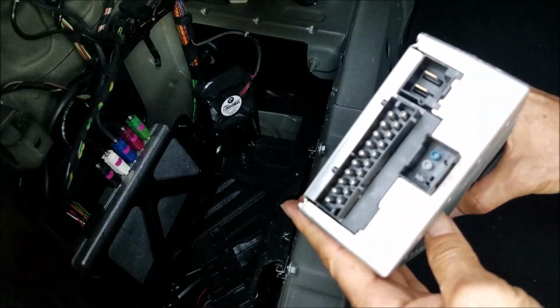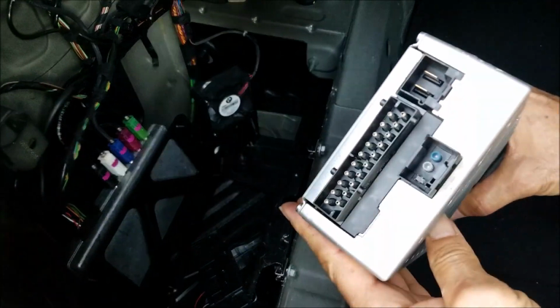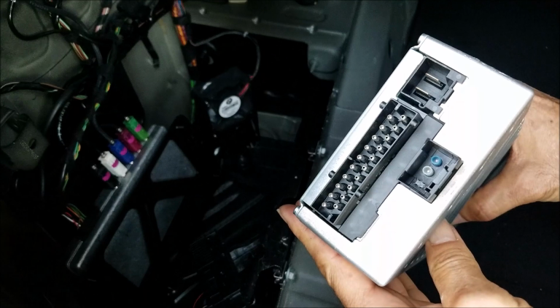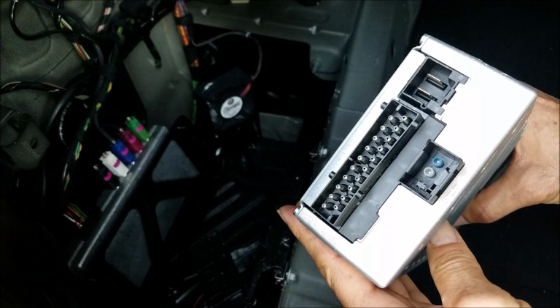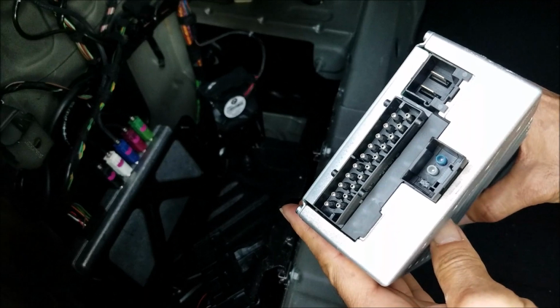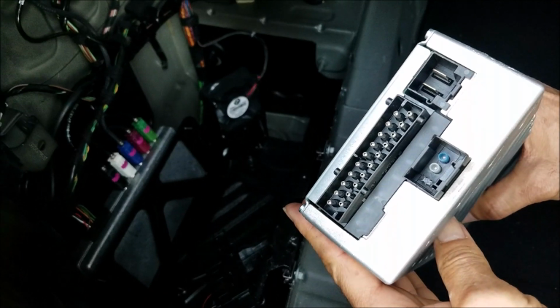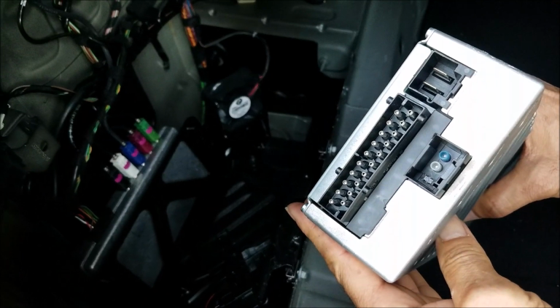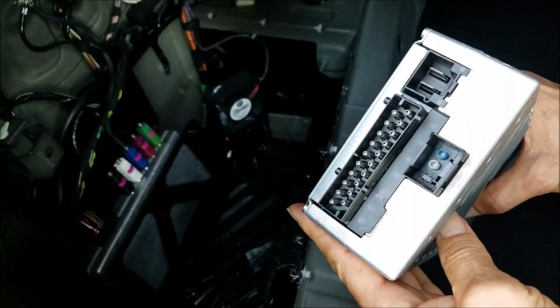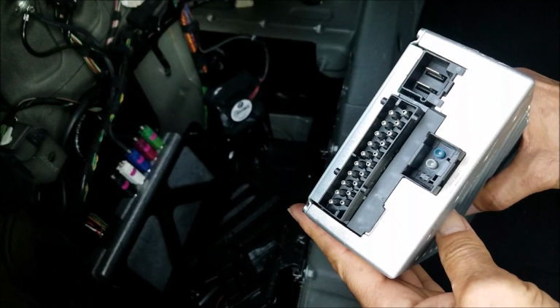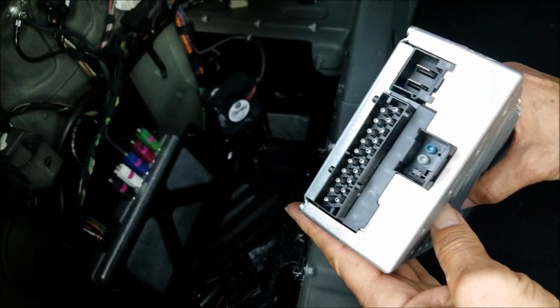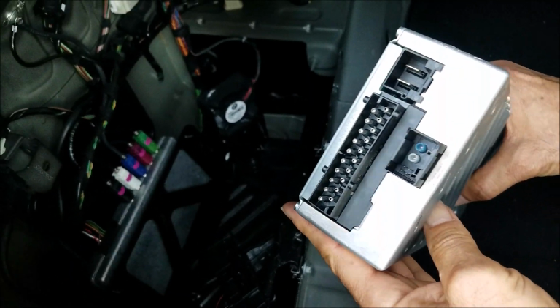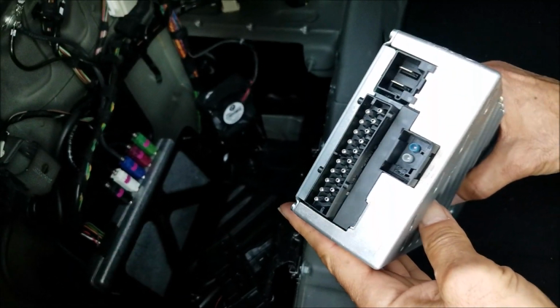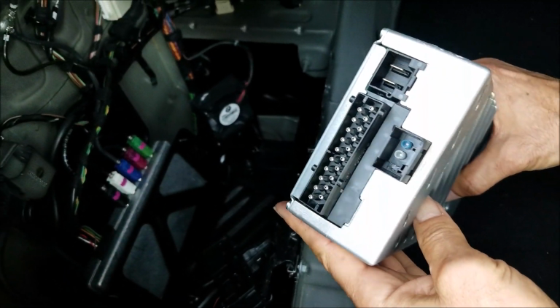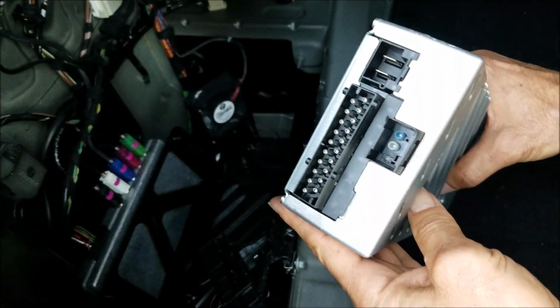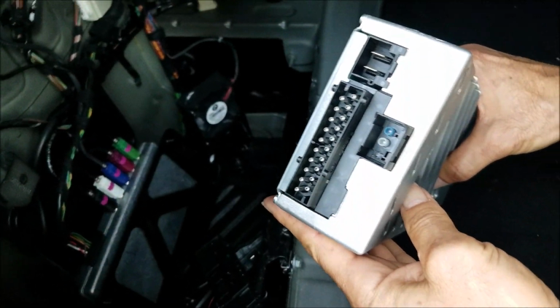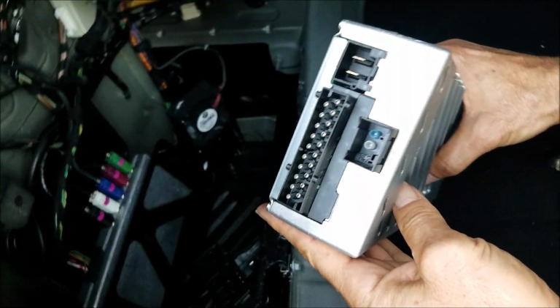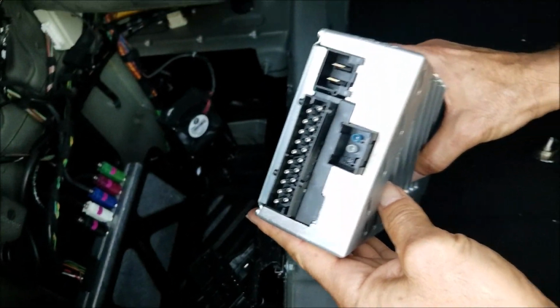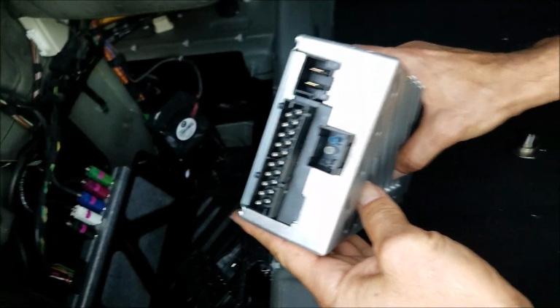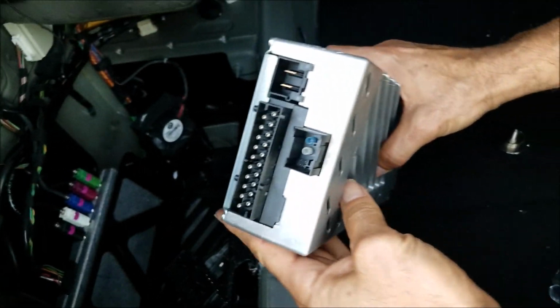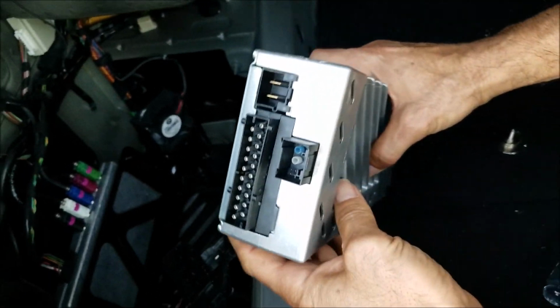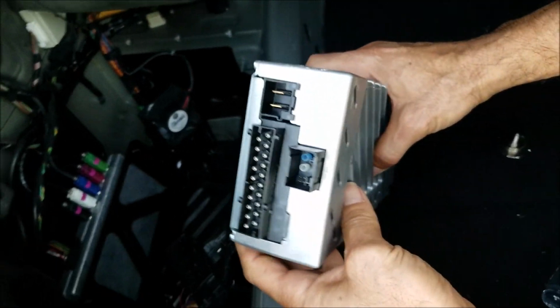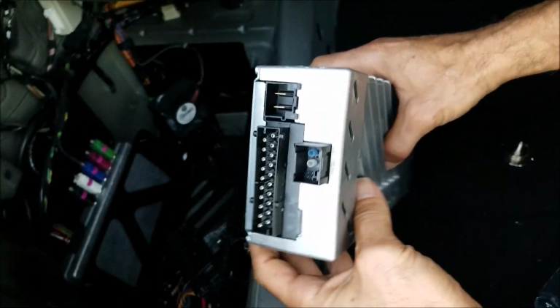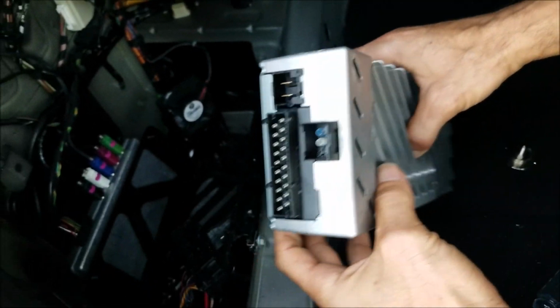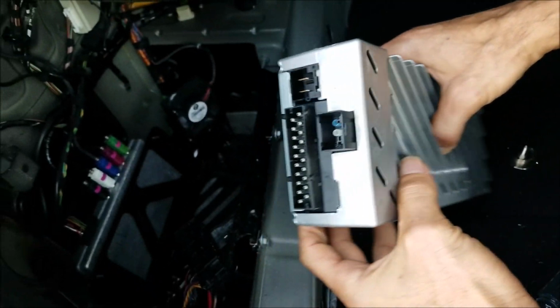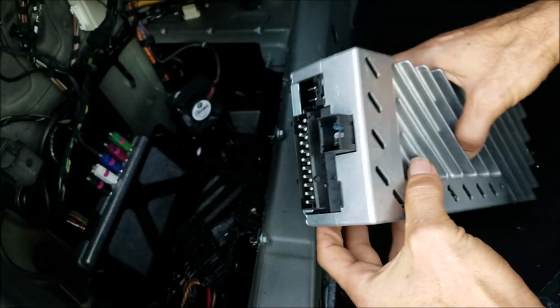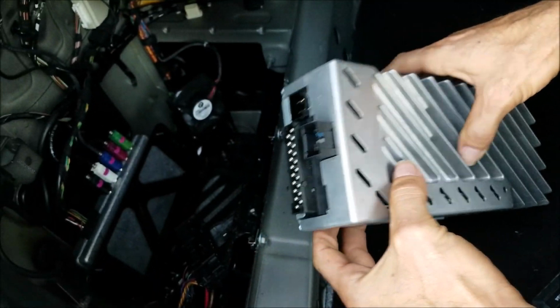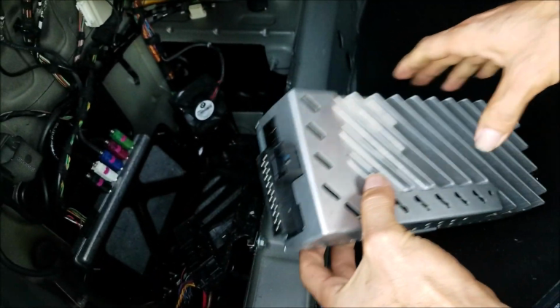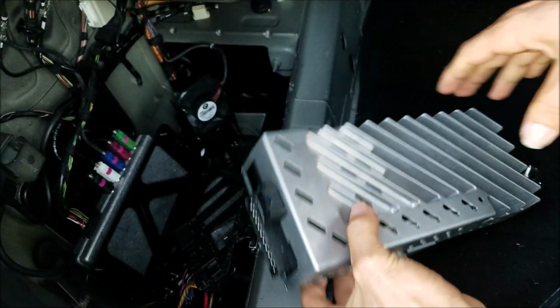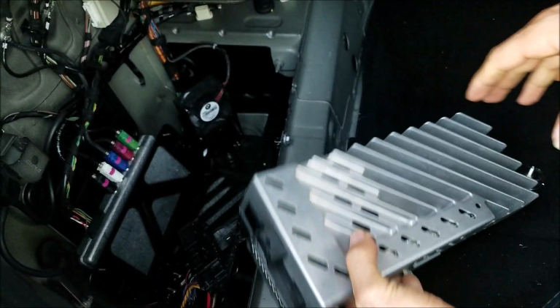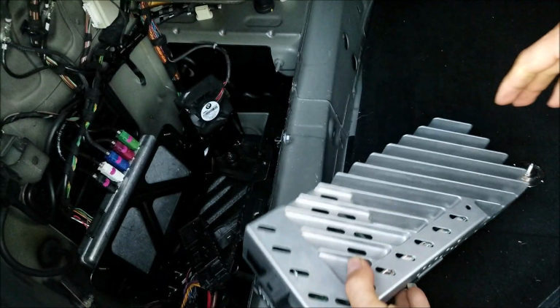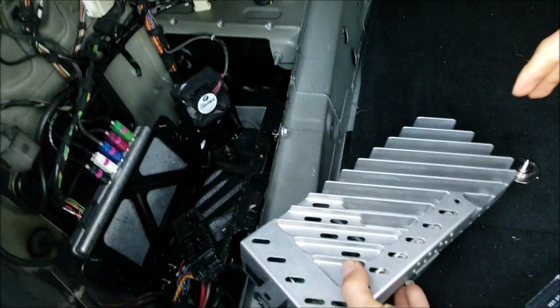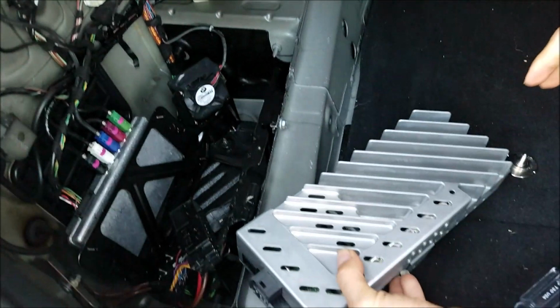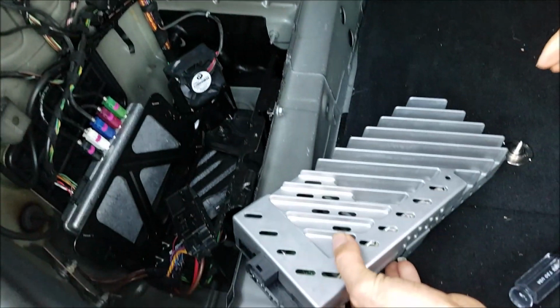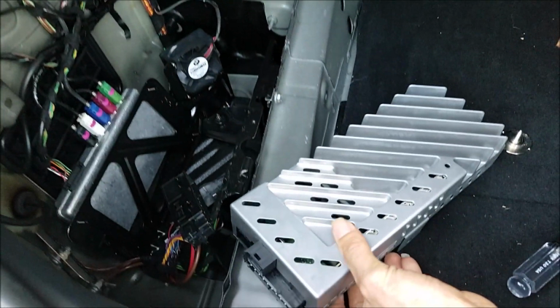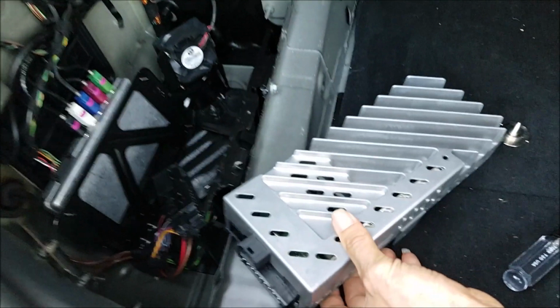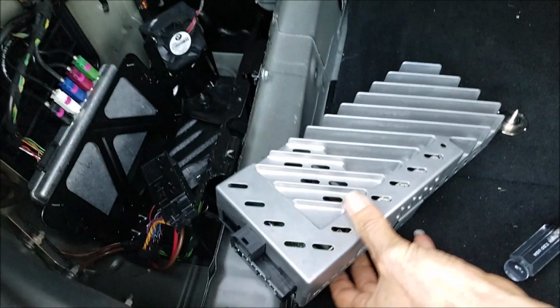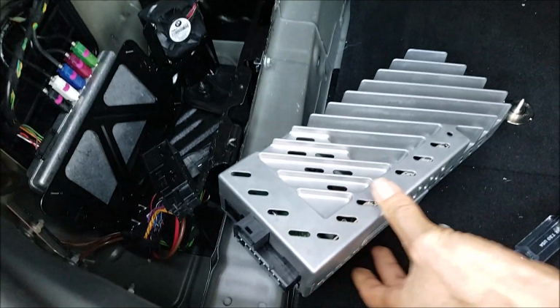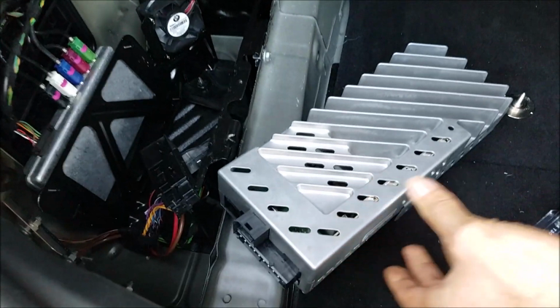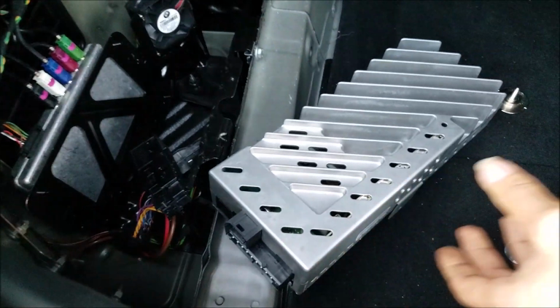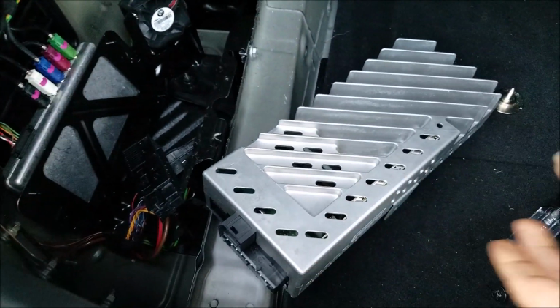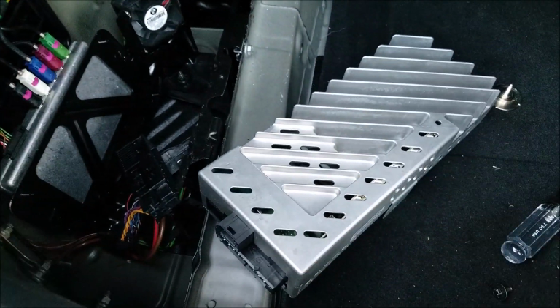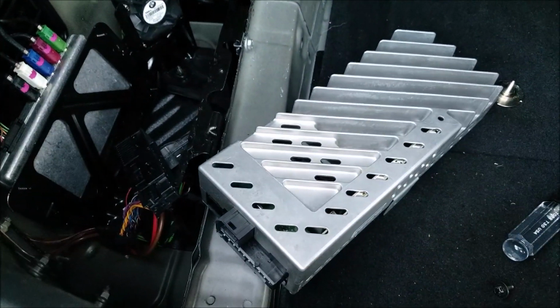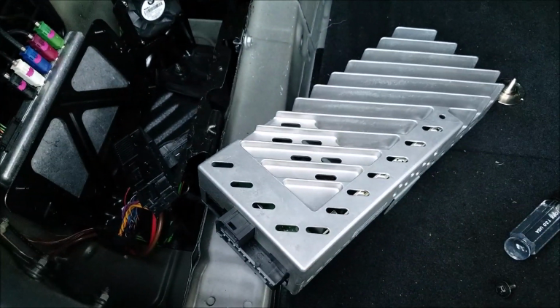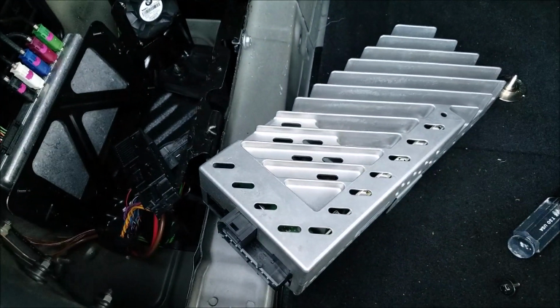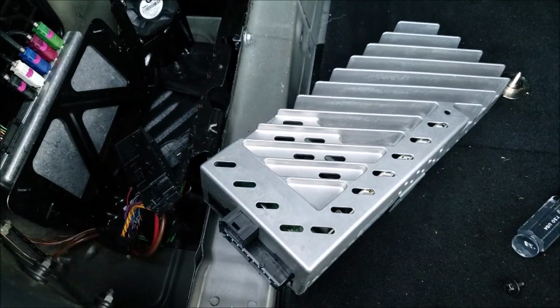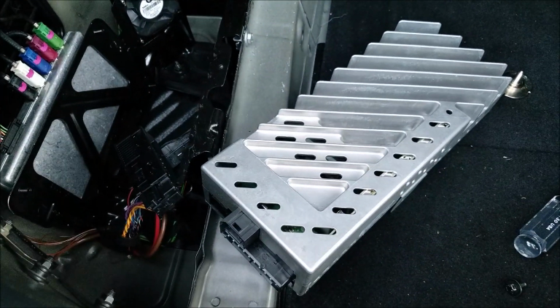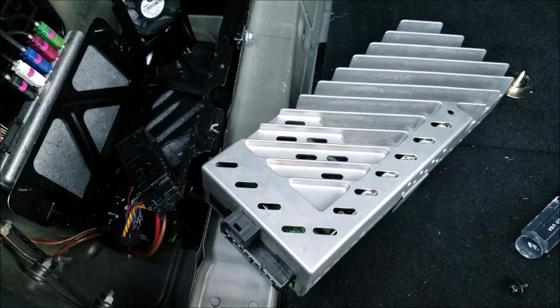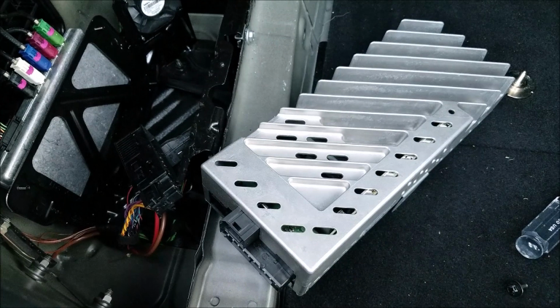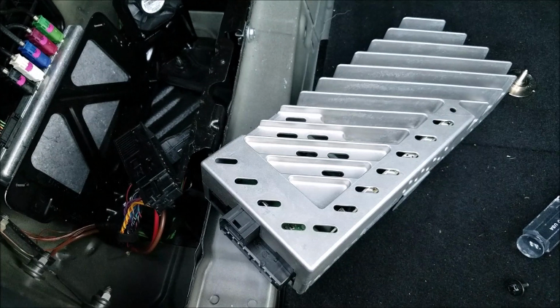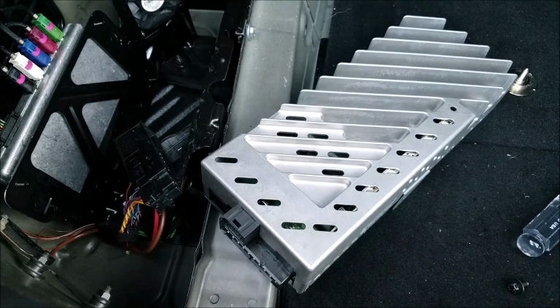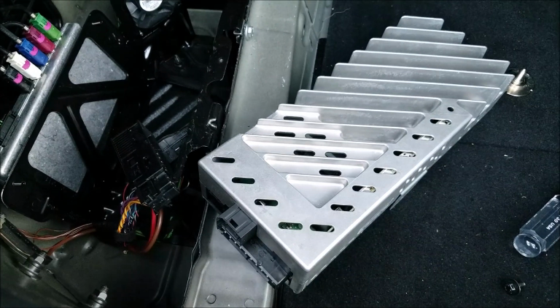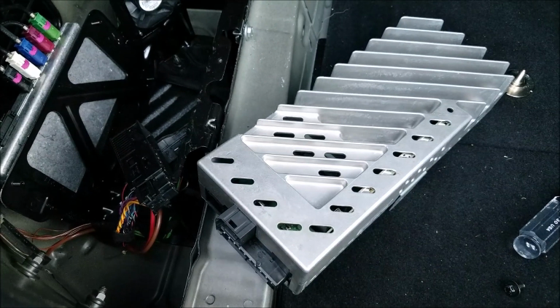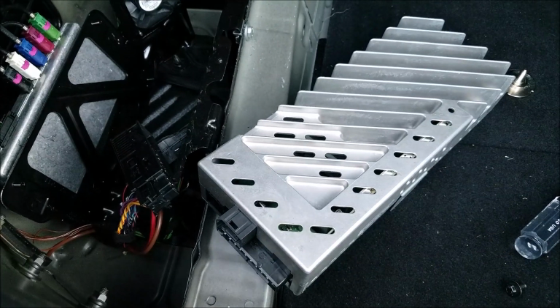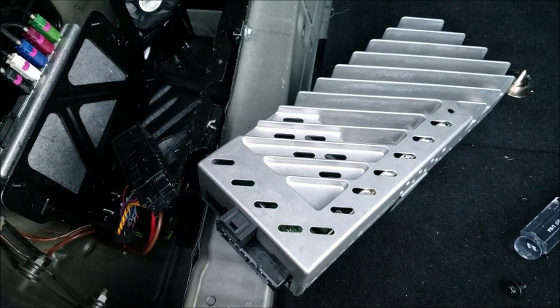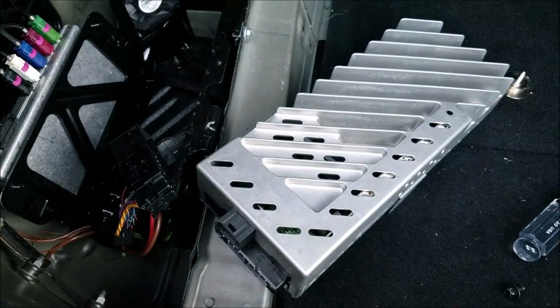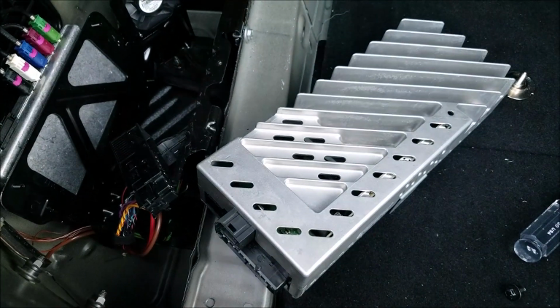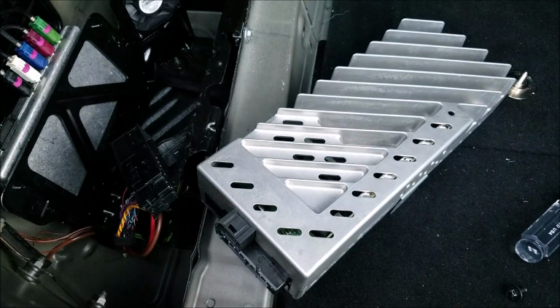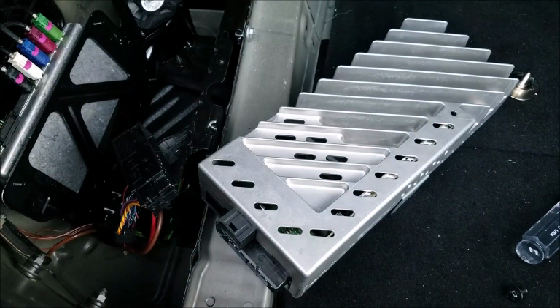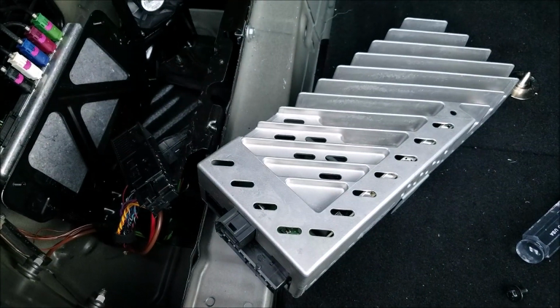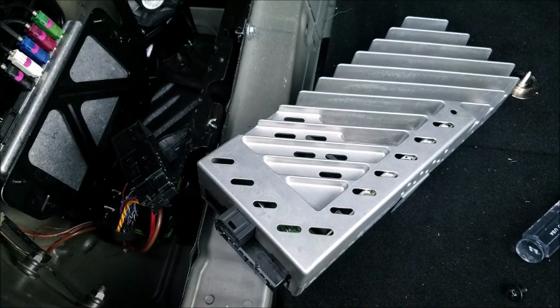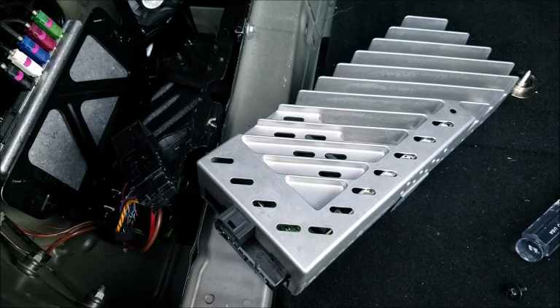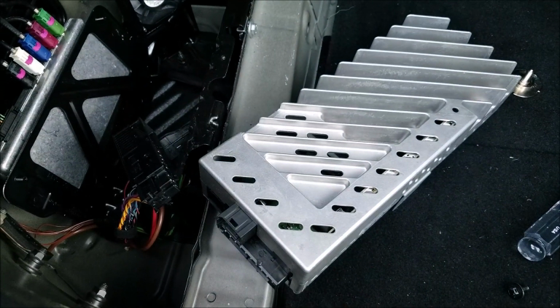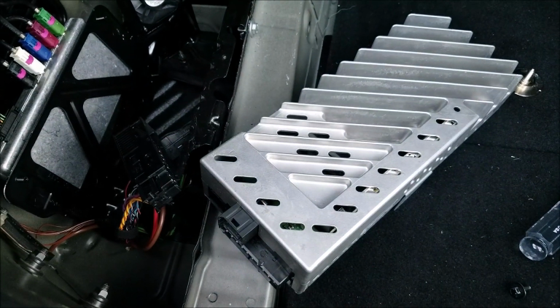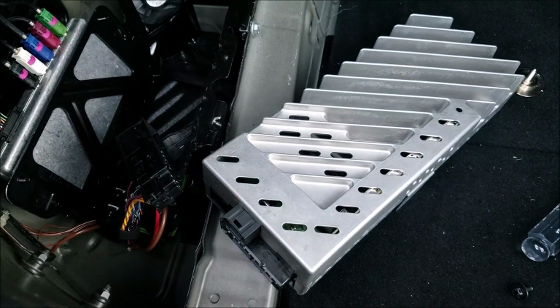And that's it. If you need any repair for the amplifier, you can send it to Hitek Electronic Services in Van Nuys, California, at 818-785-8085.